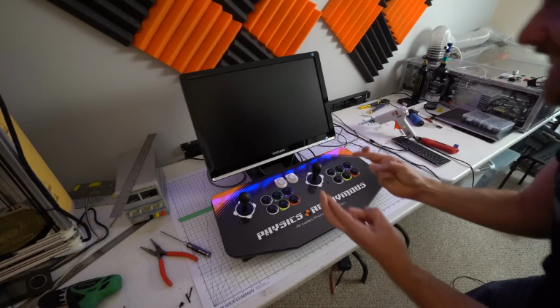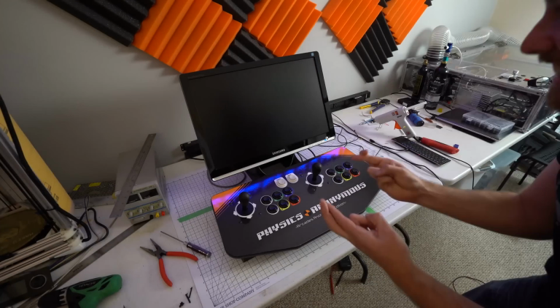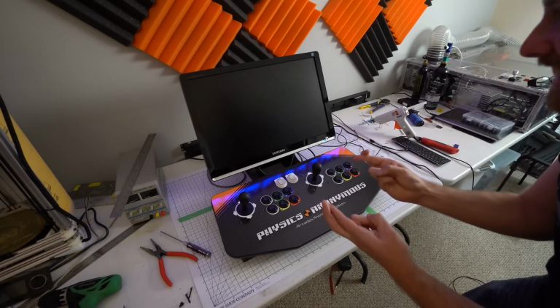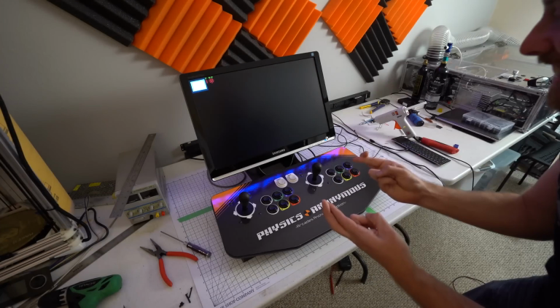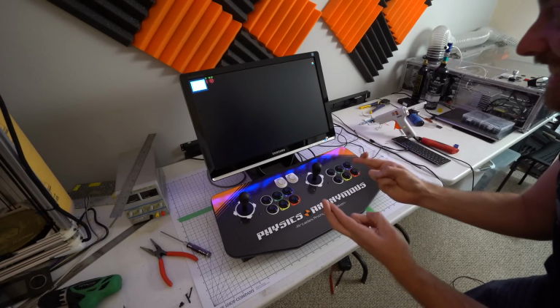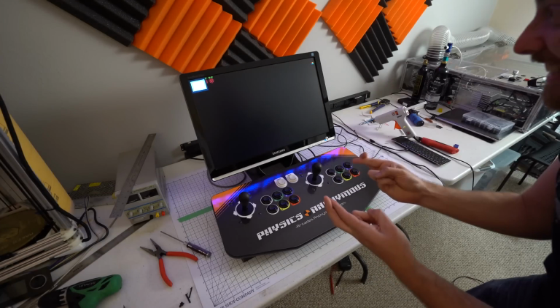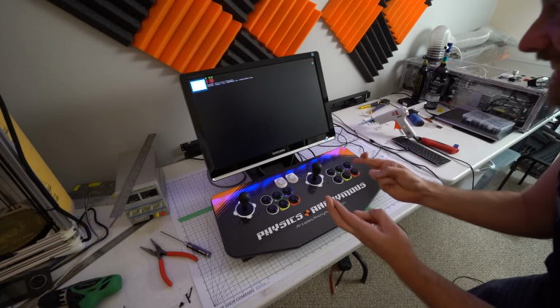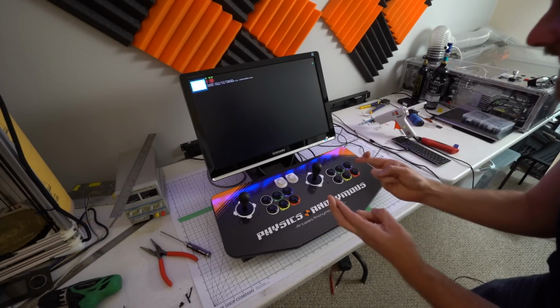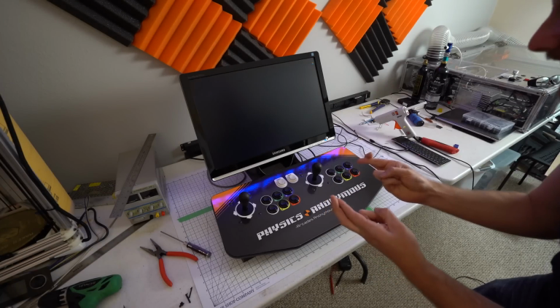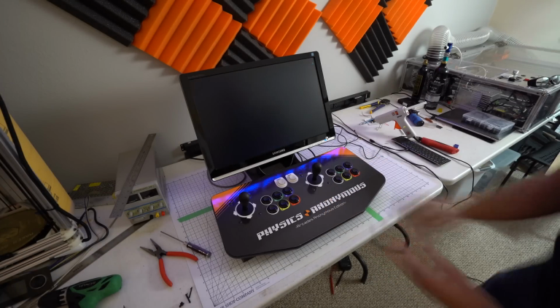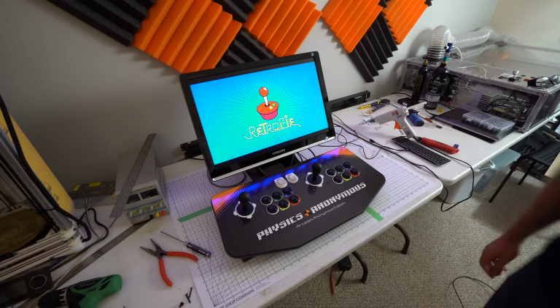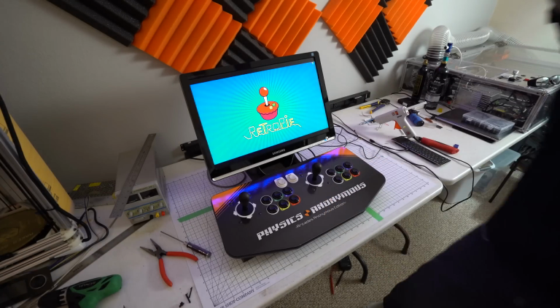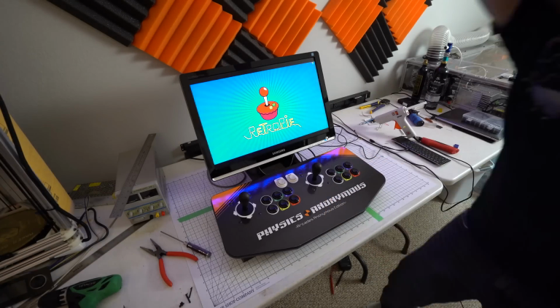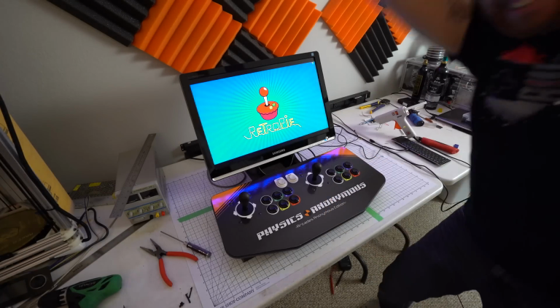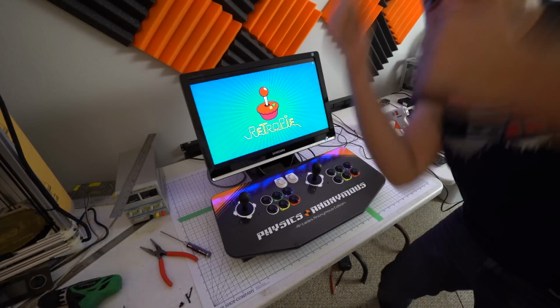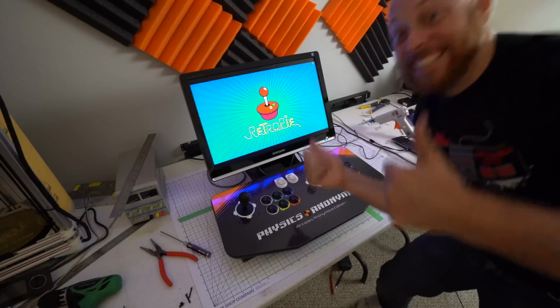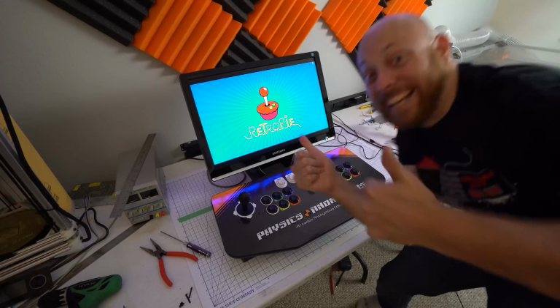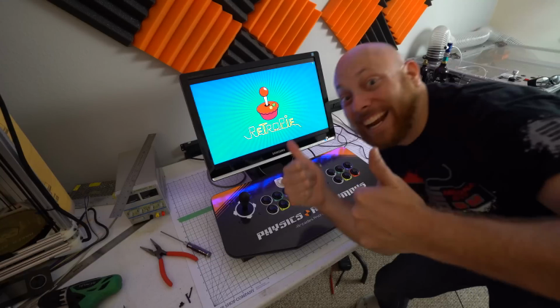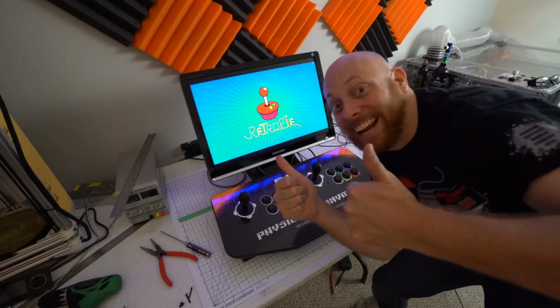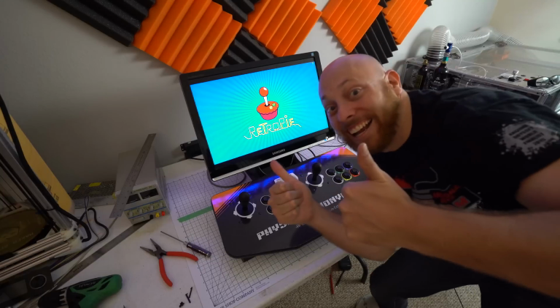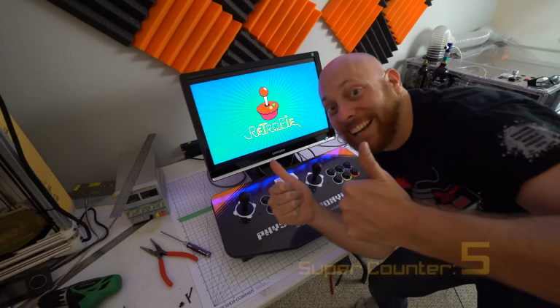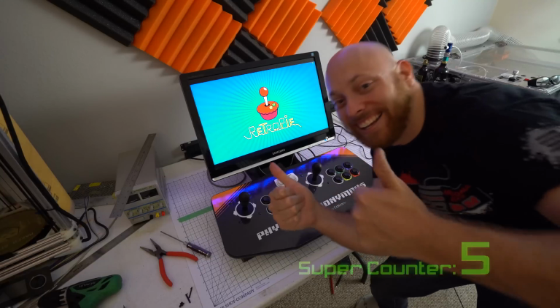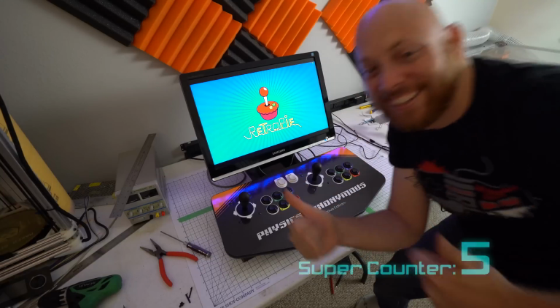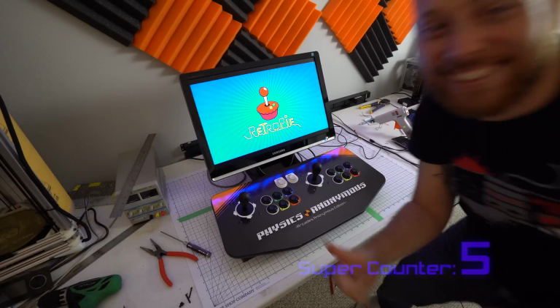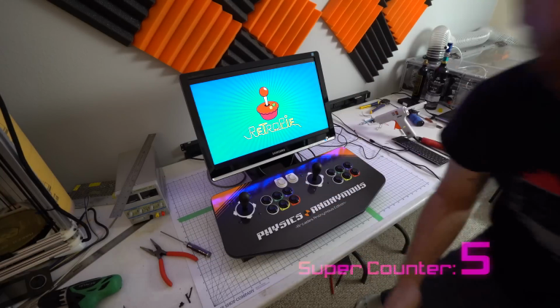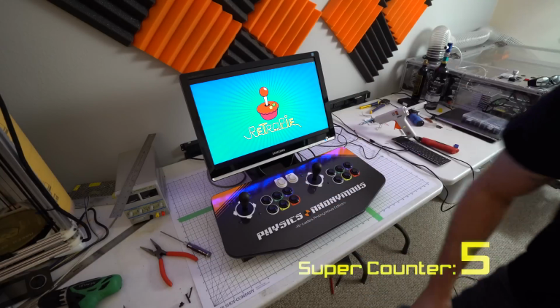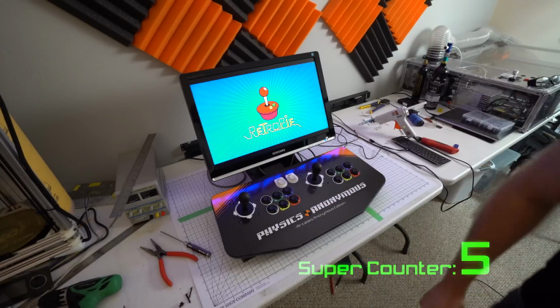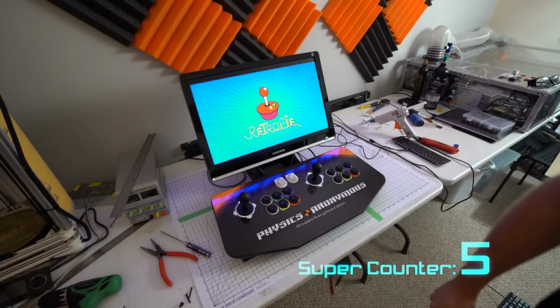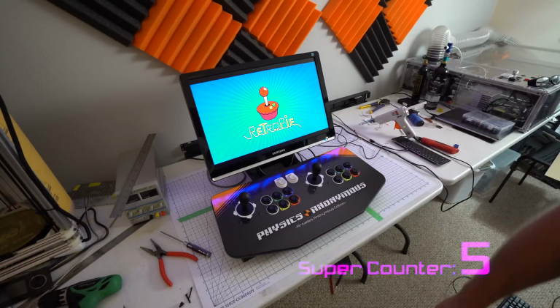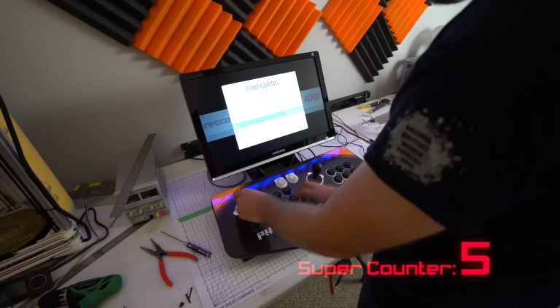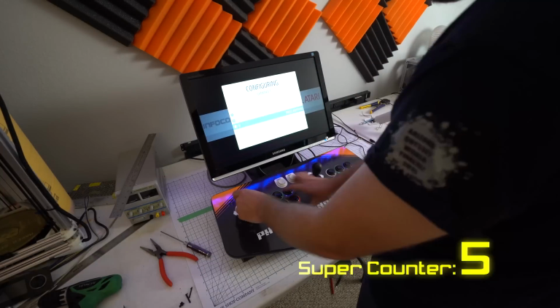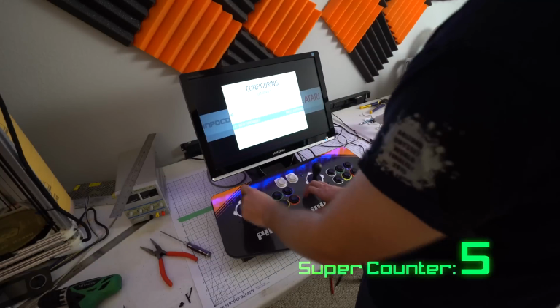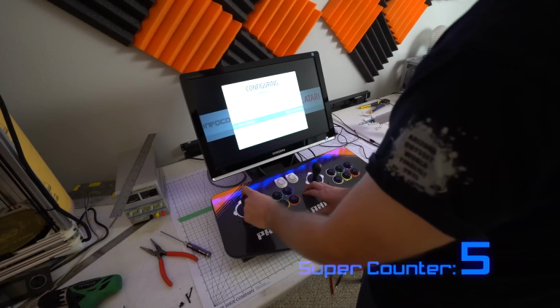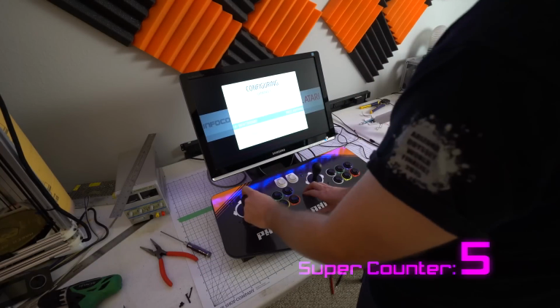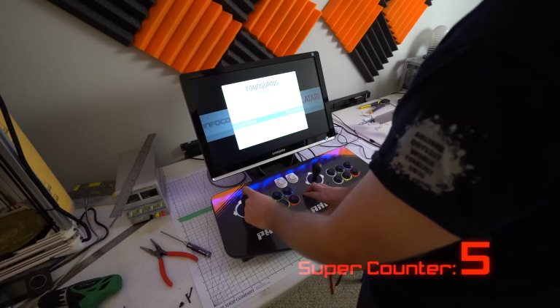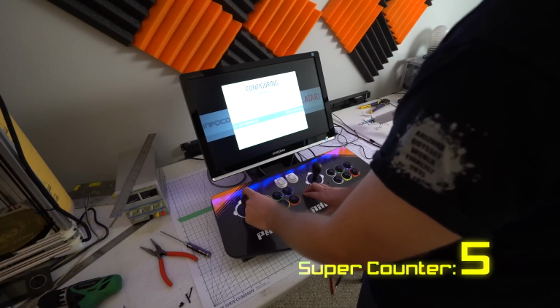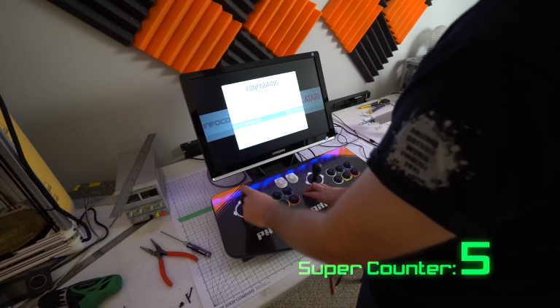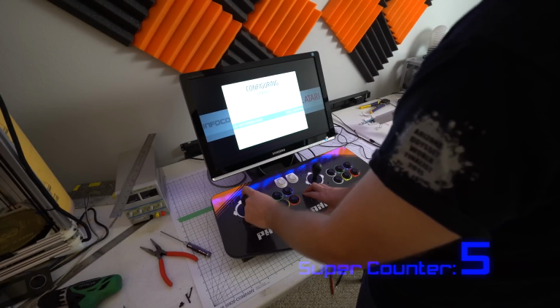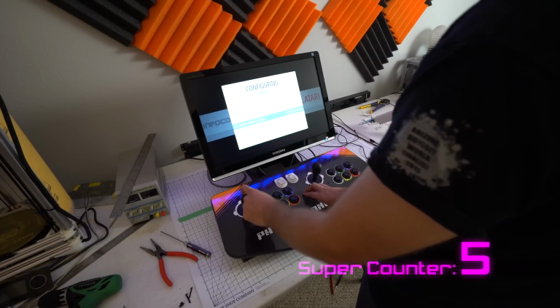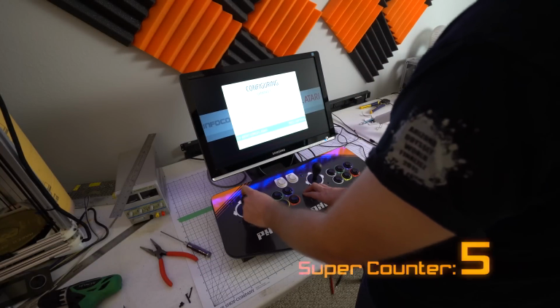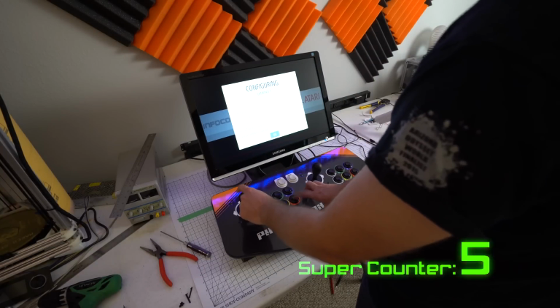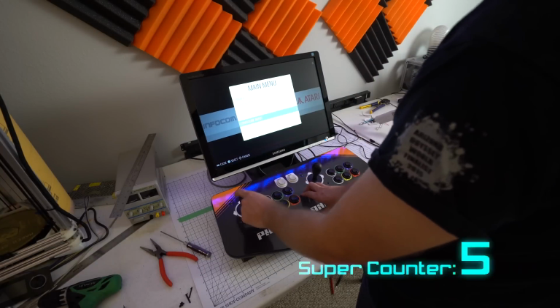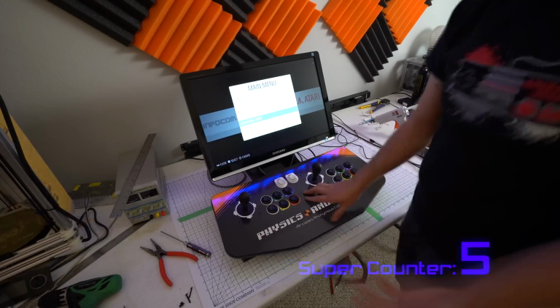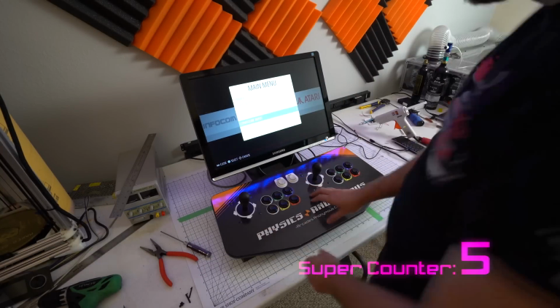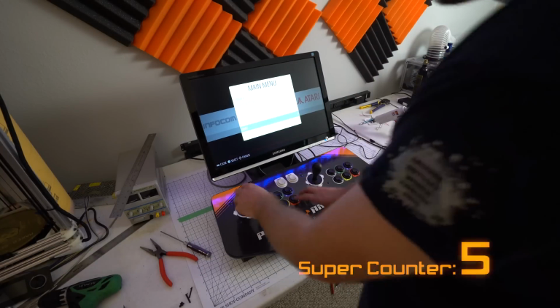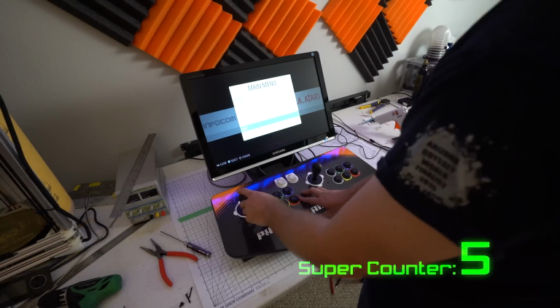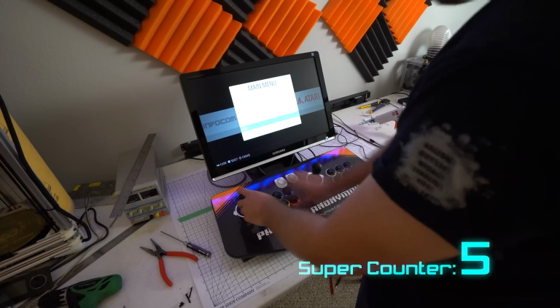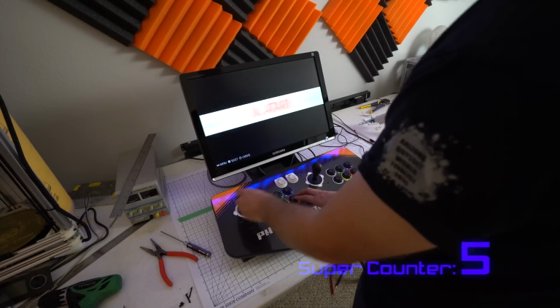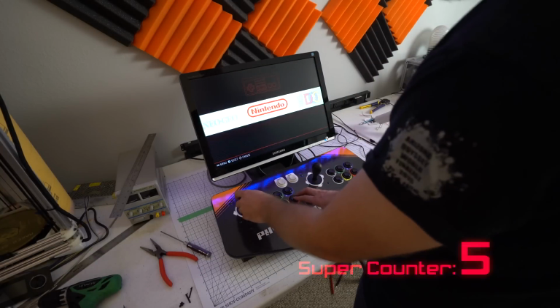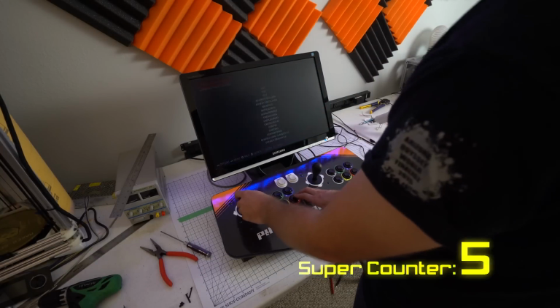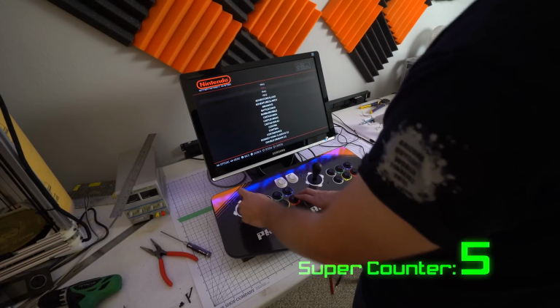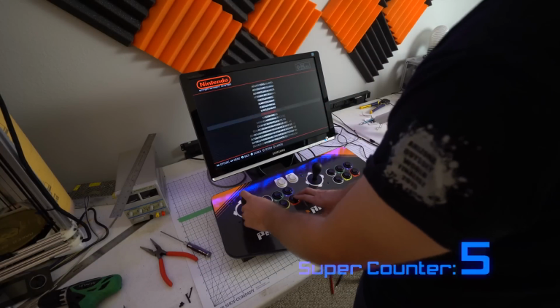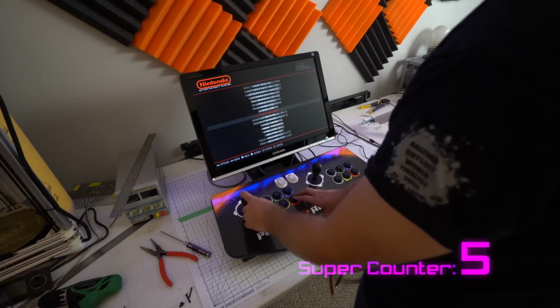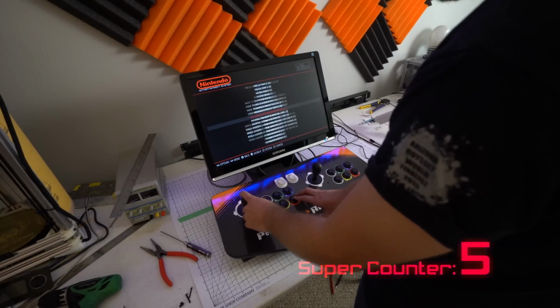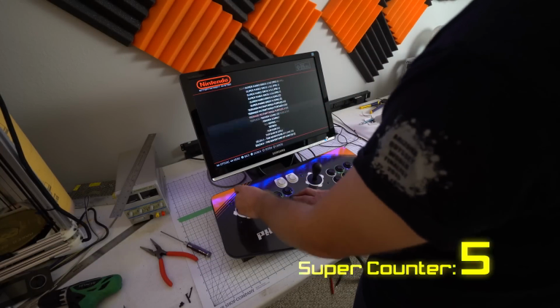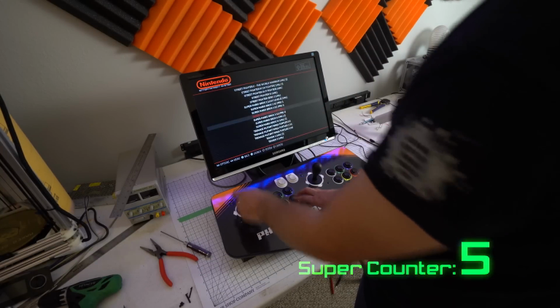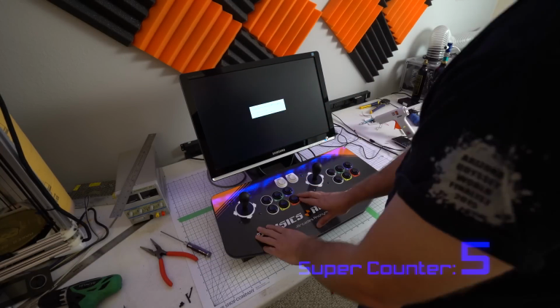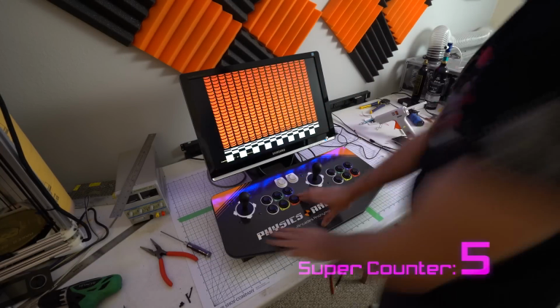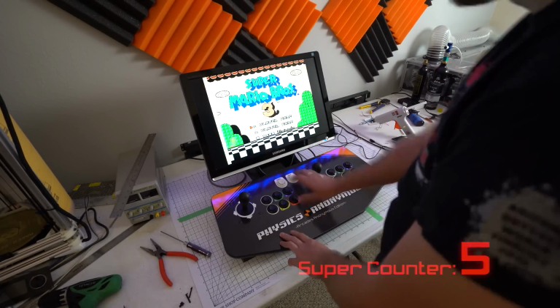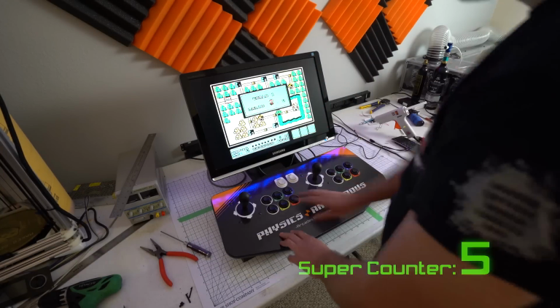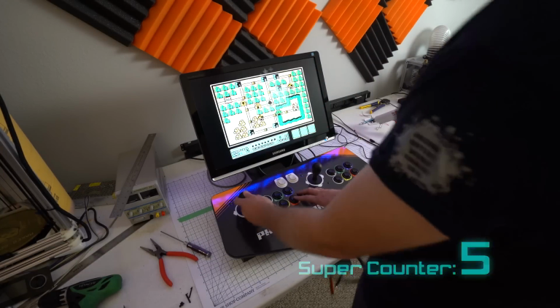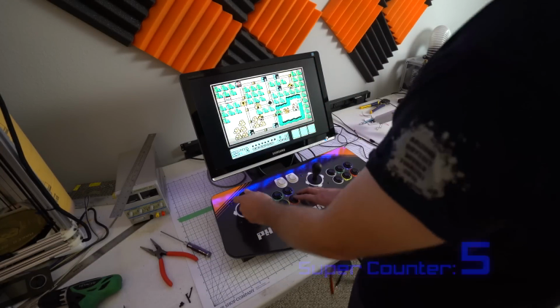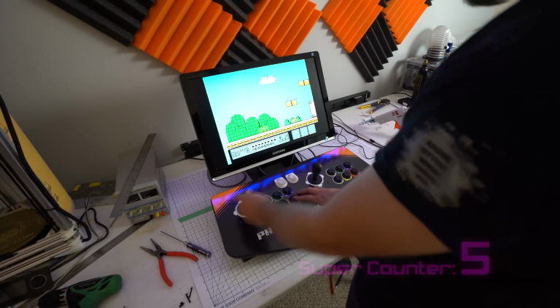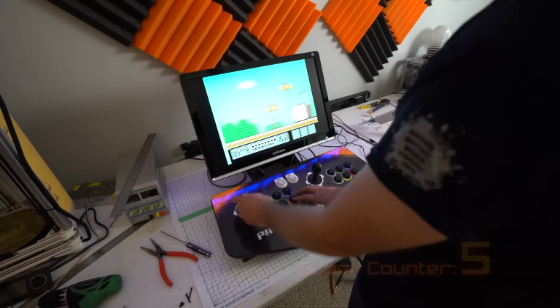We're booting up for the first time — it works! I'm super excited that it works. So now we can play any game we want. It's awesome.